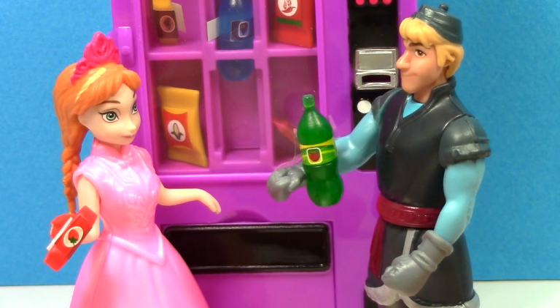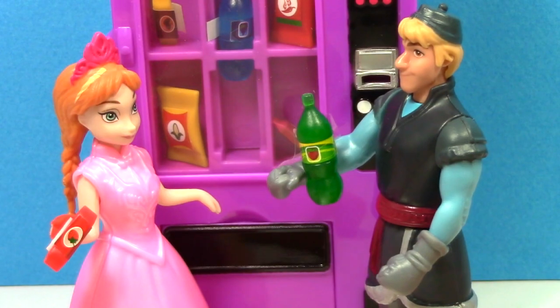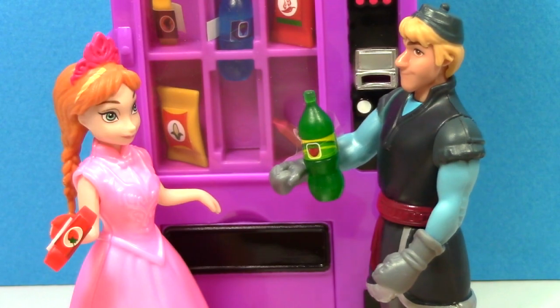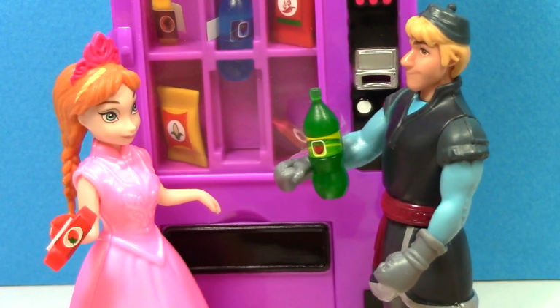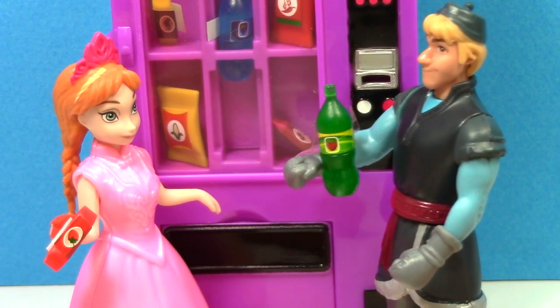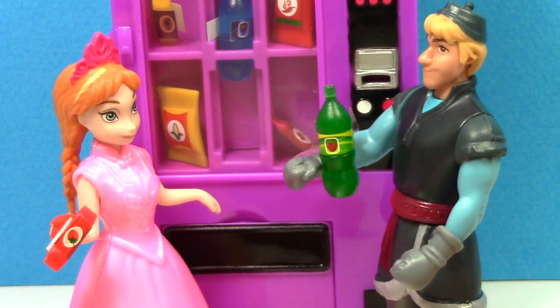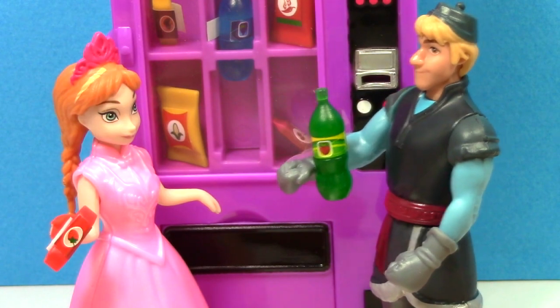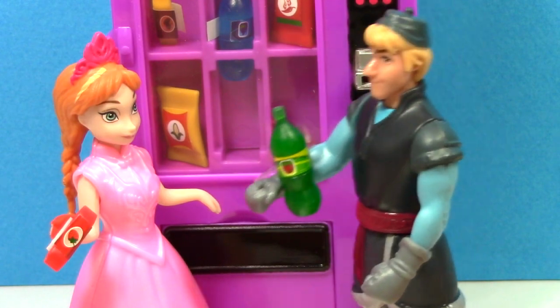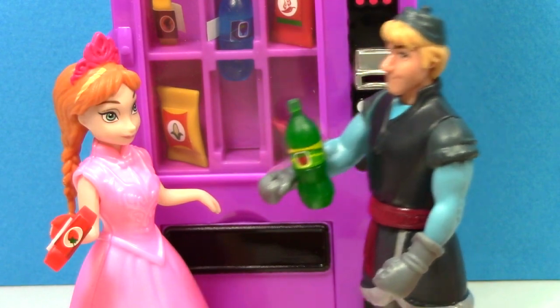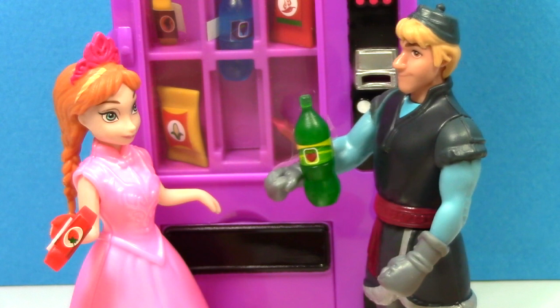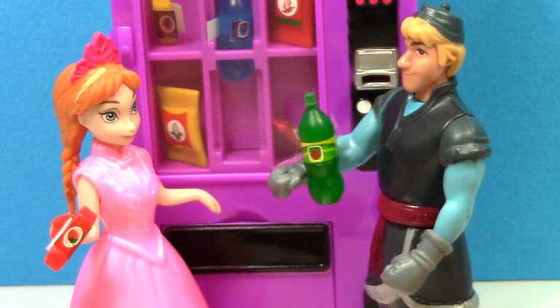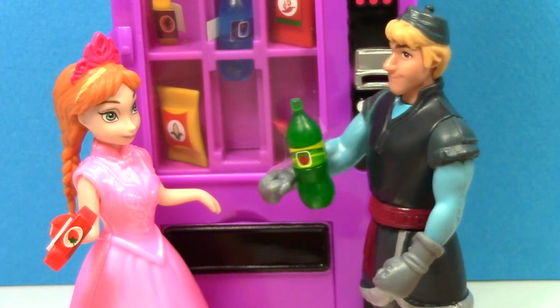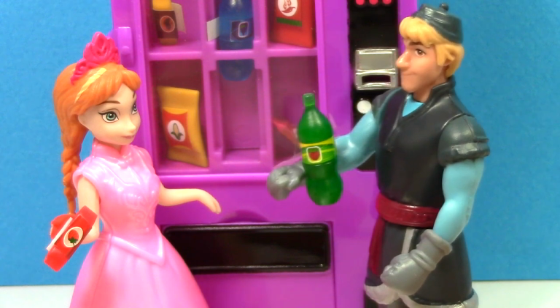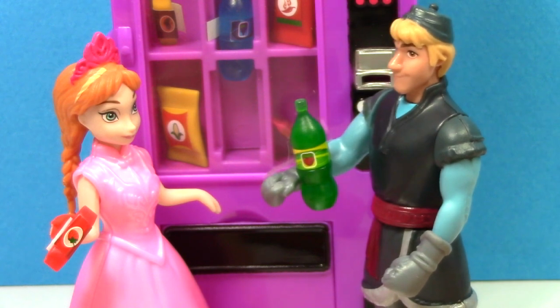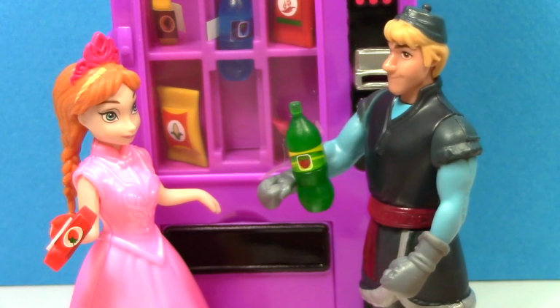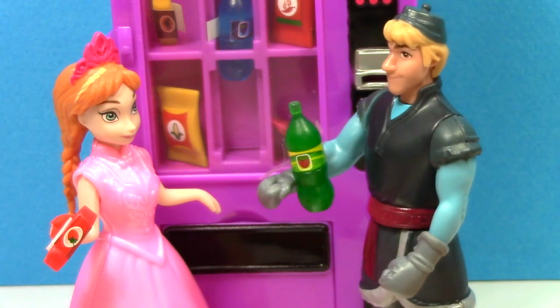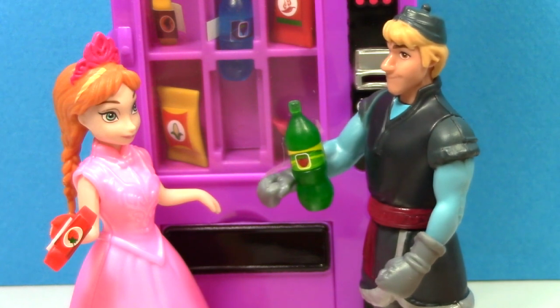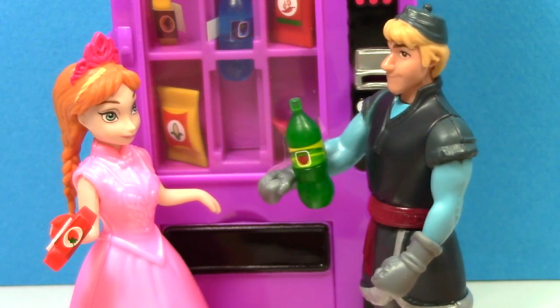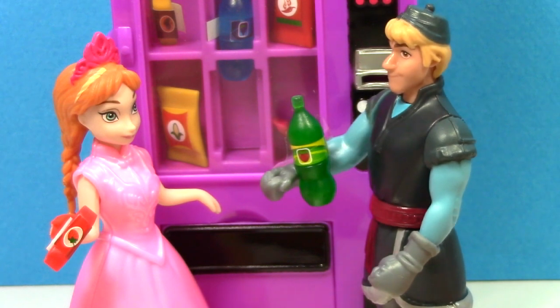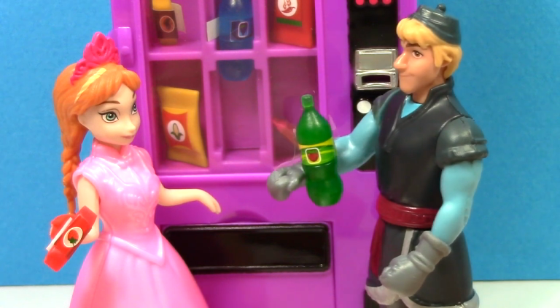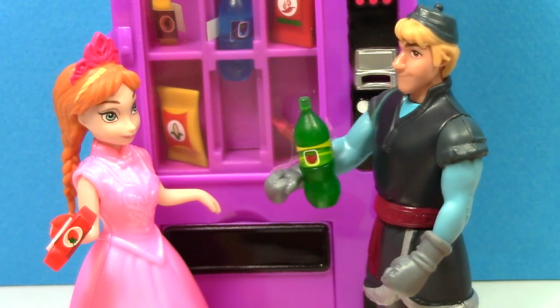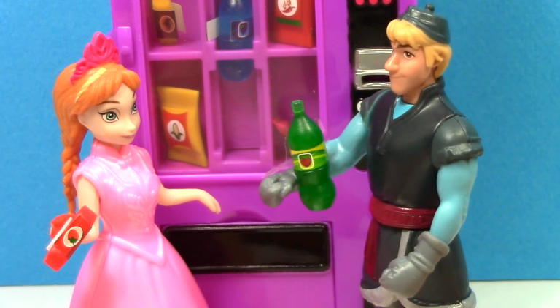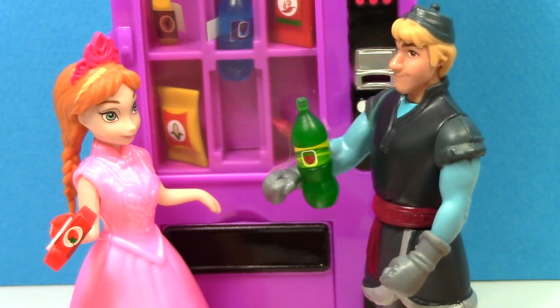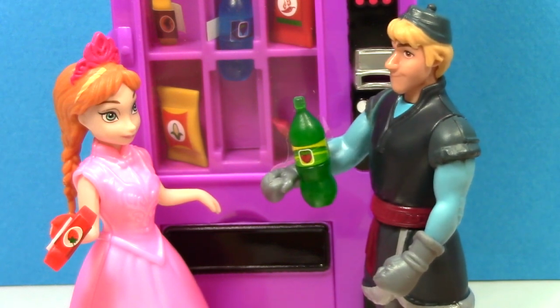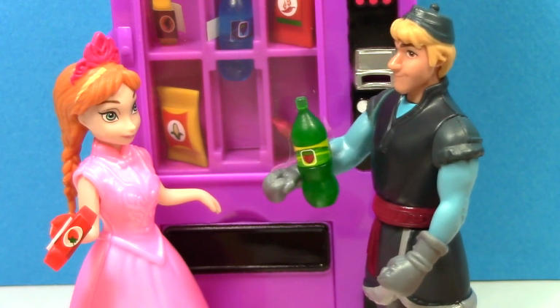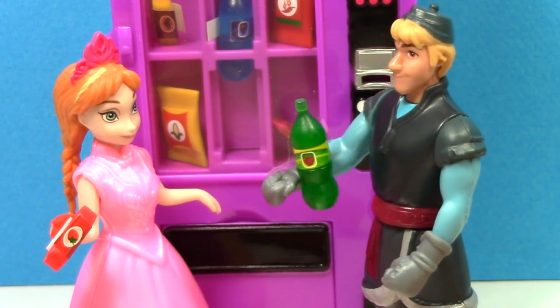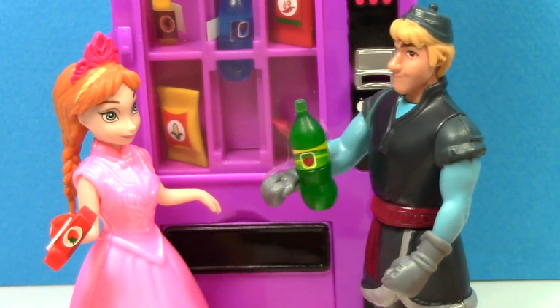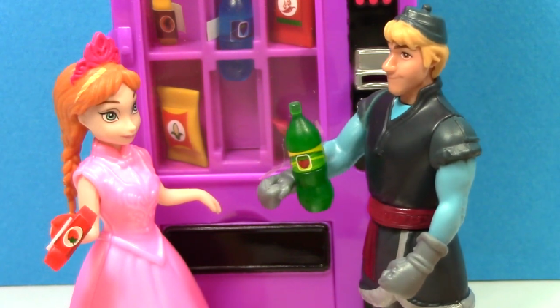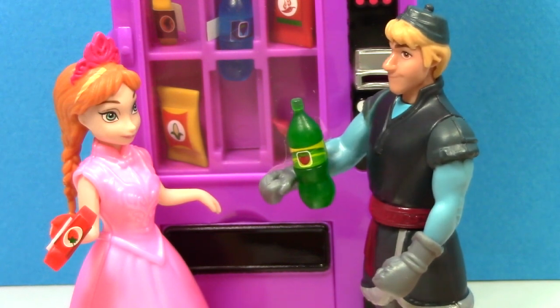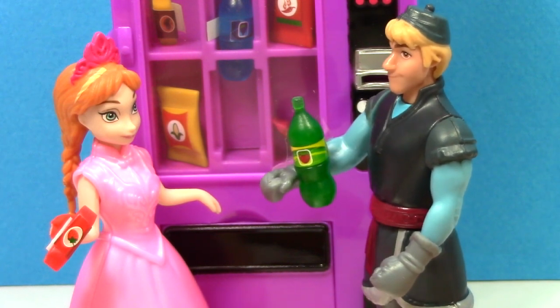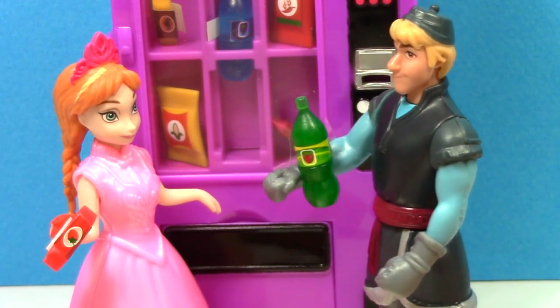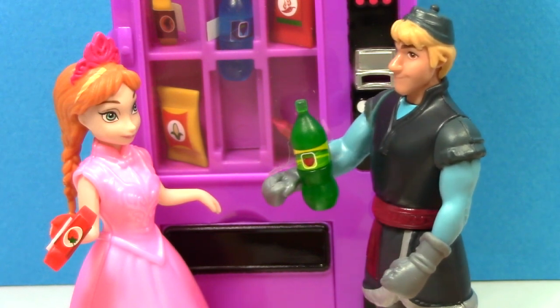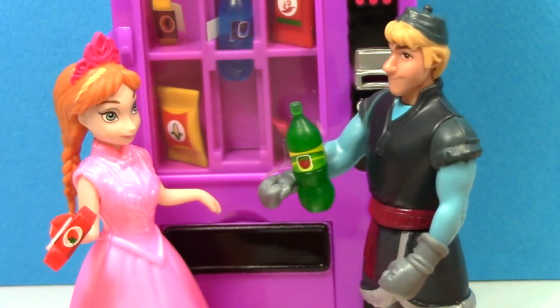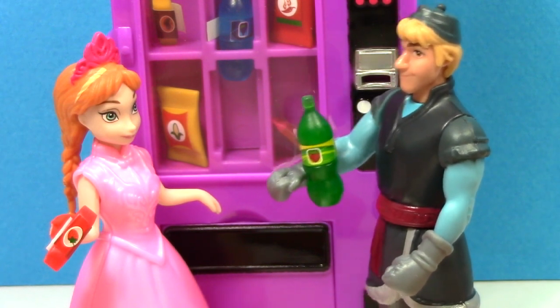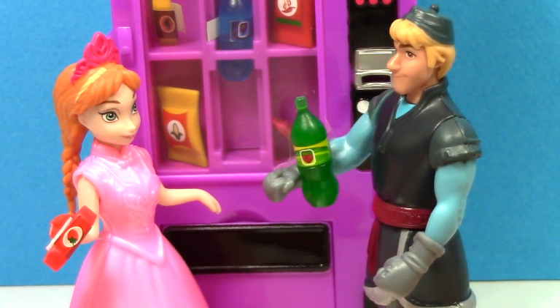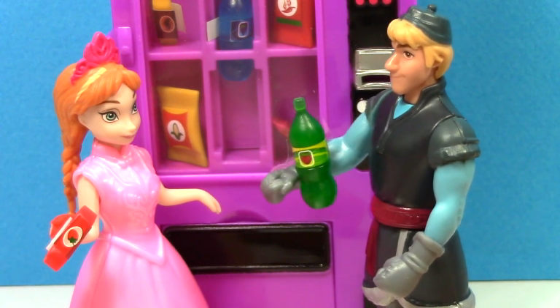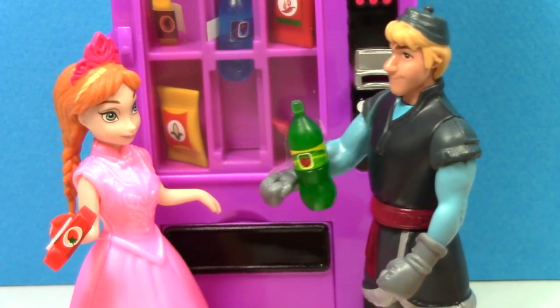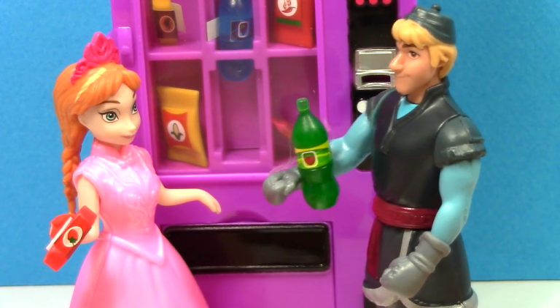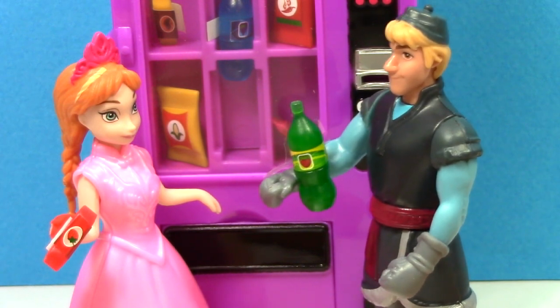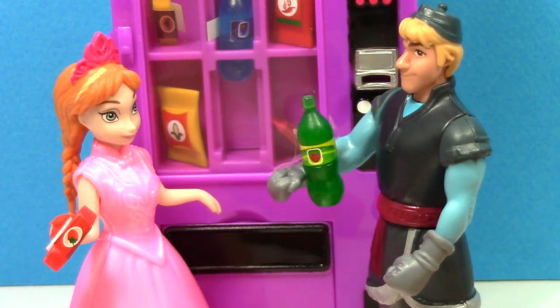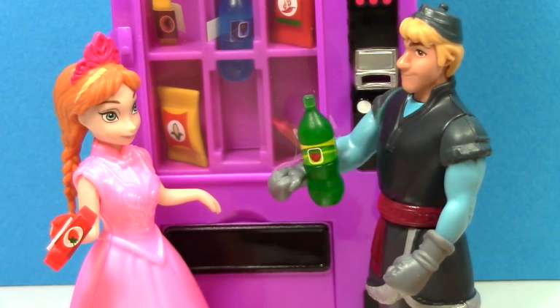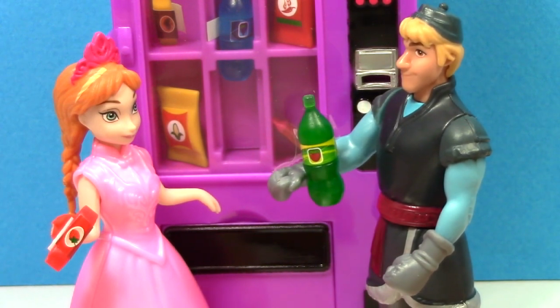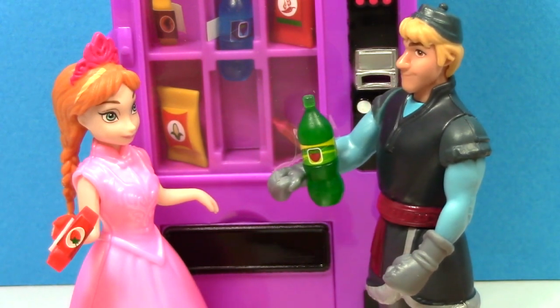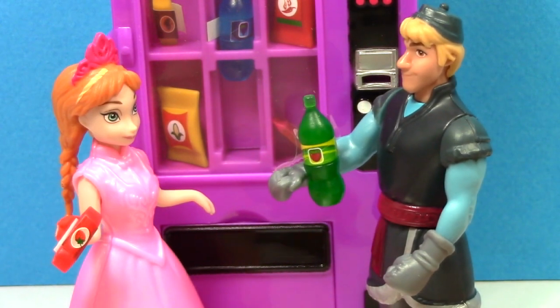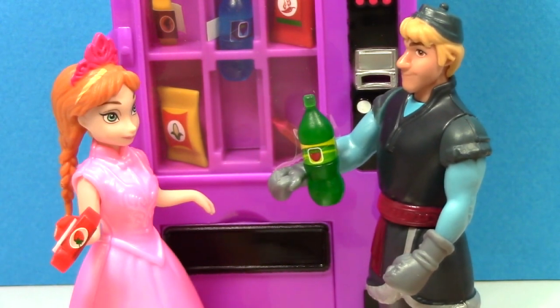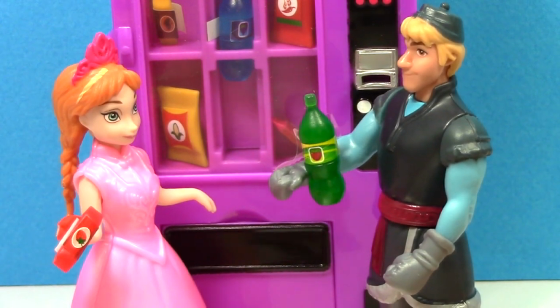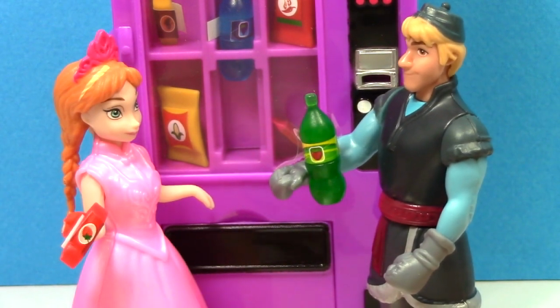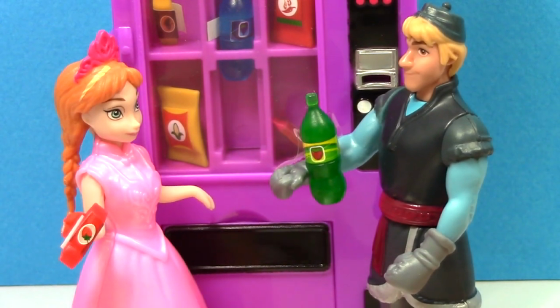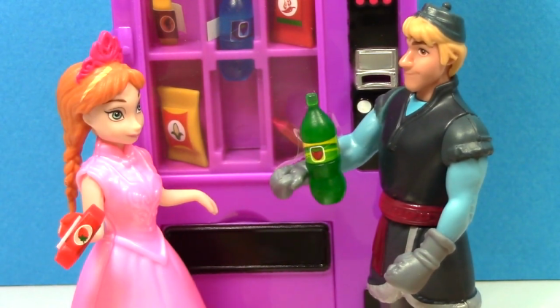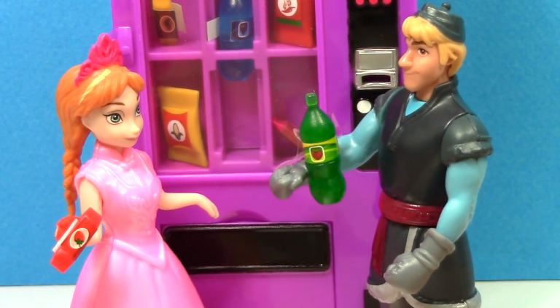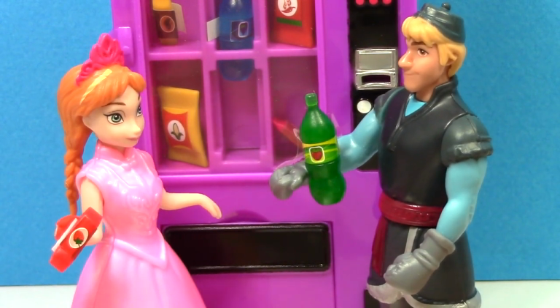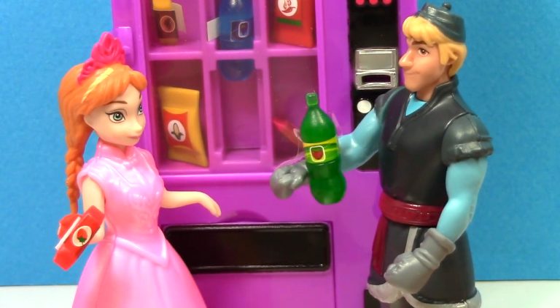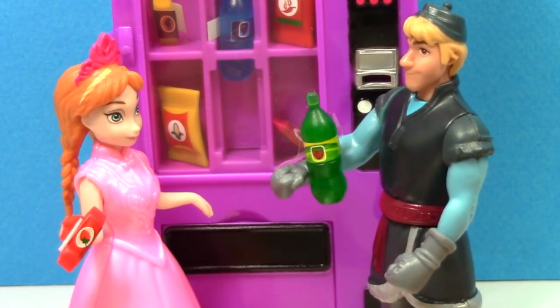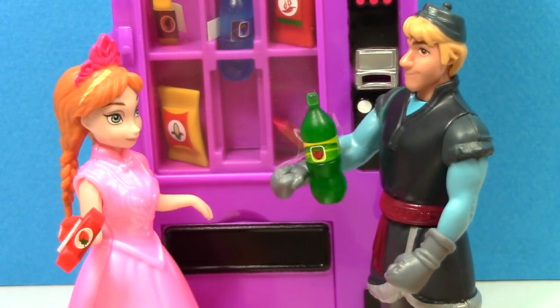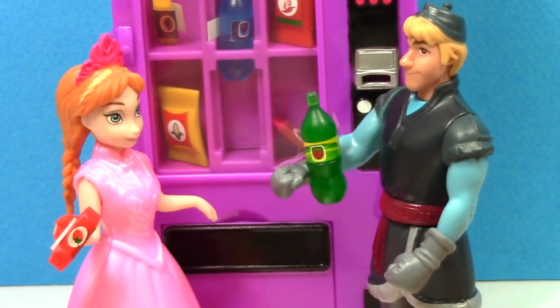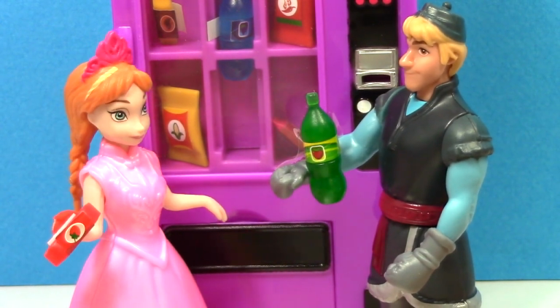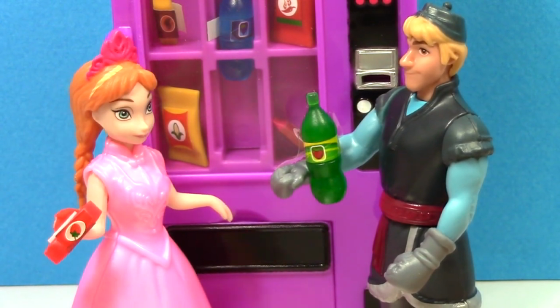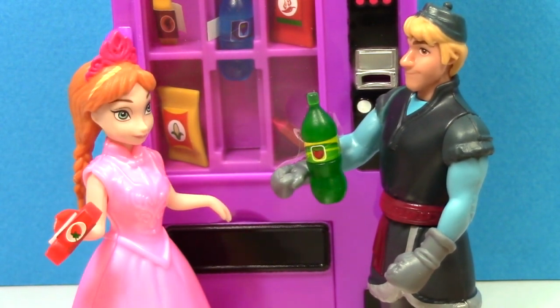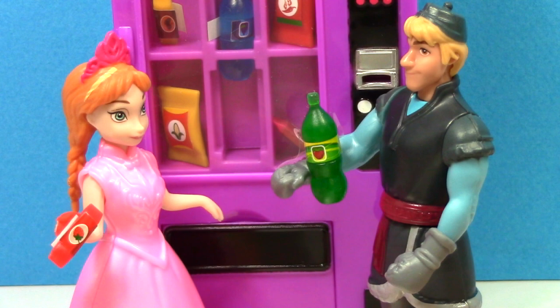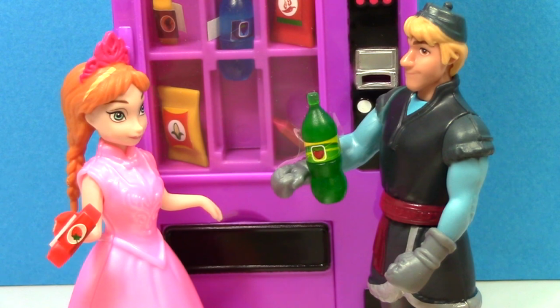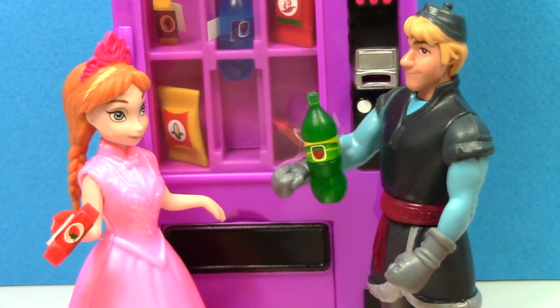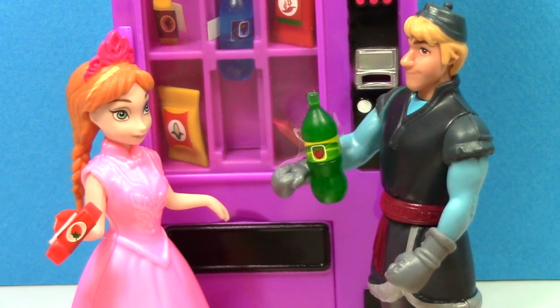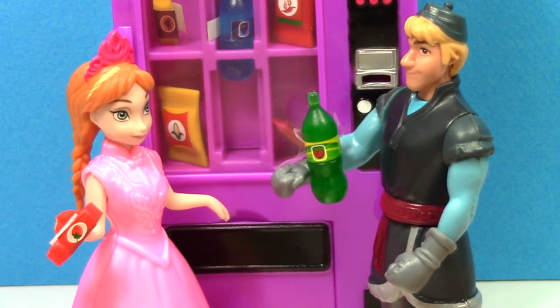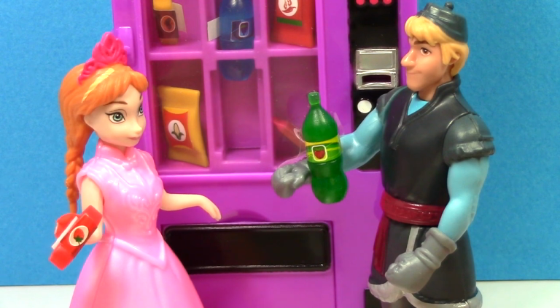Well, I better be getting back to work. I've got some more ice to cut. Okay, Kristoff, I'll see you later.